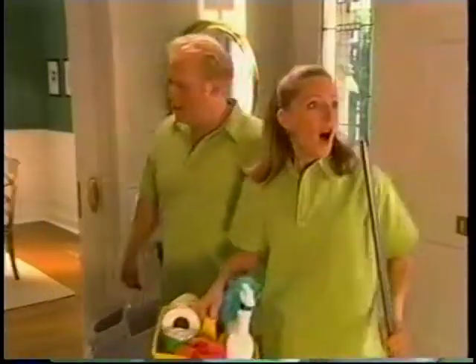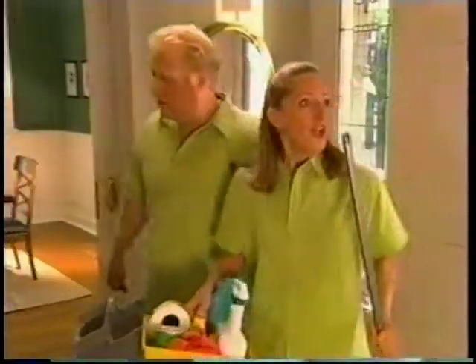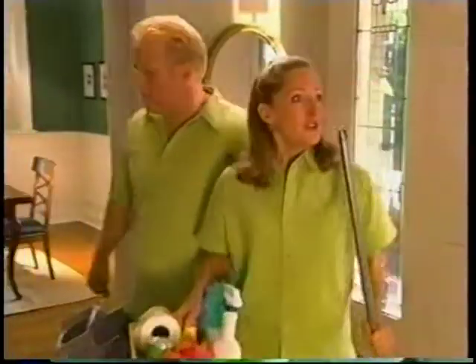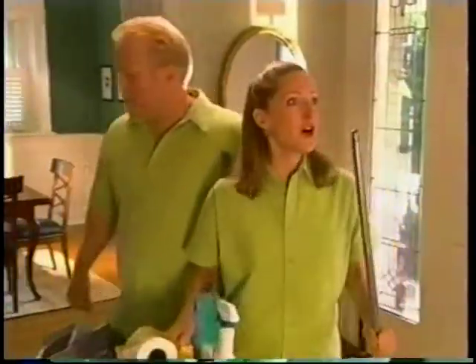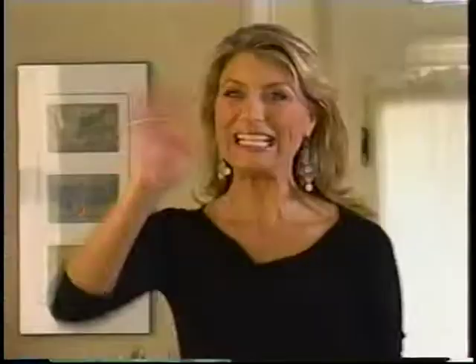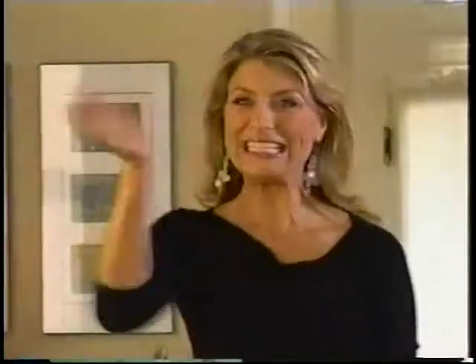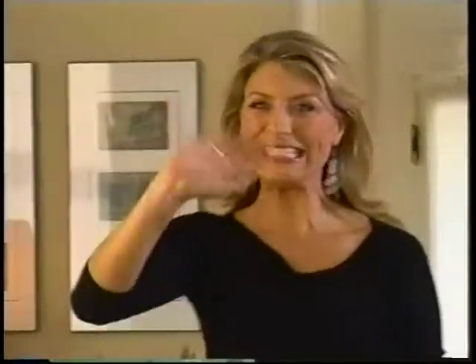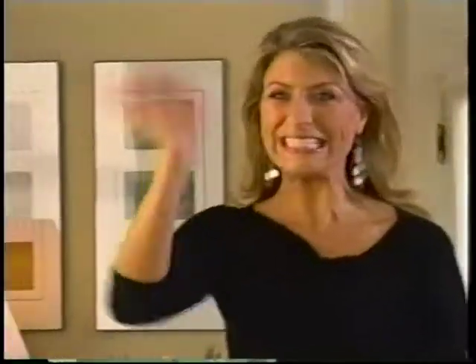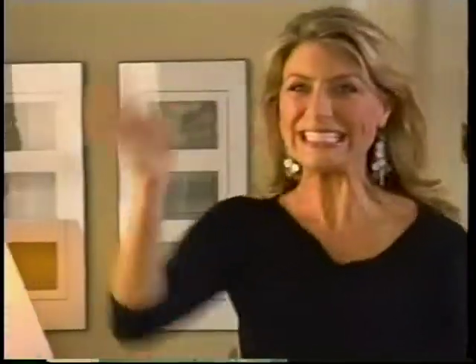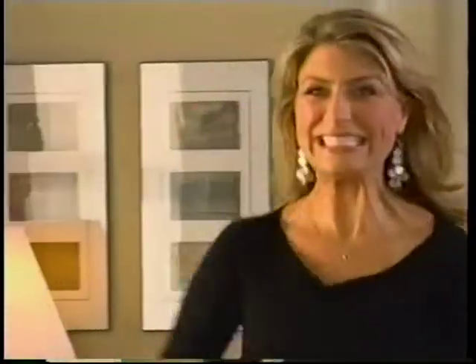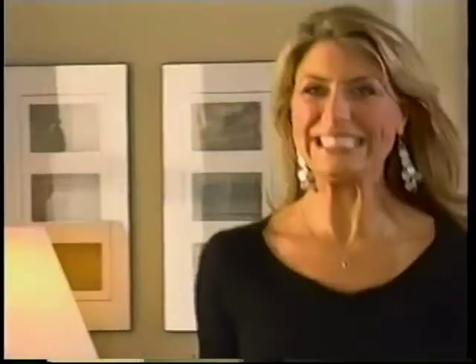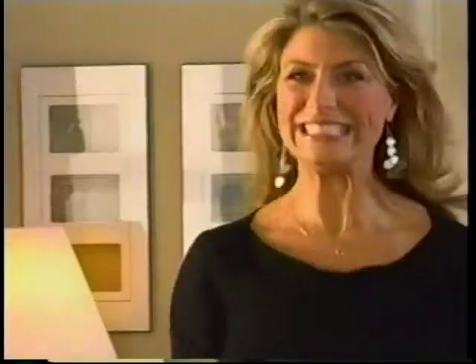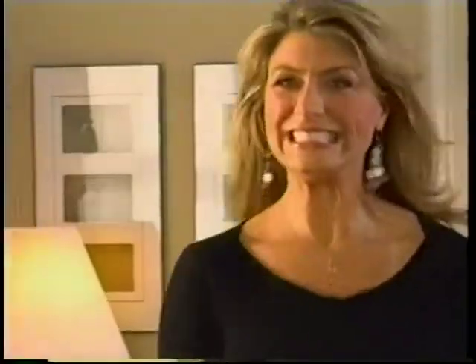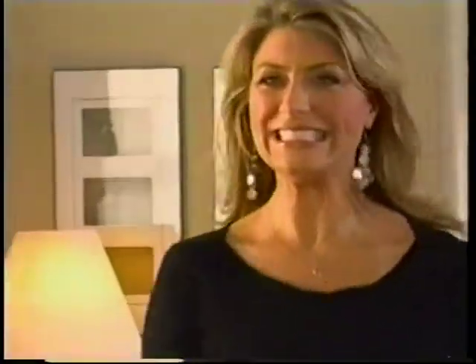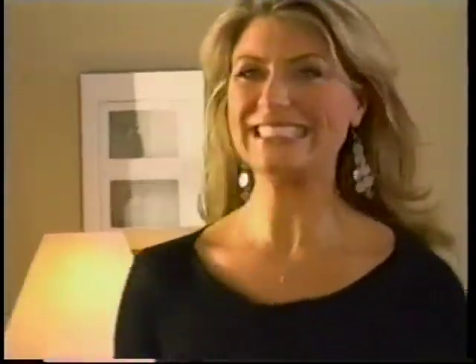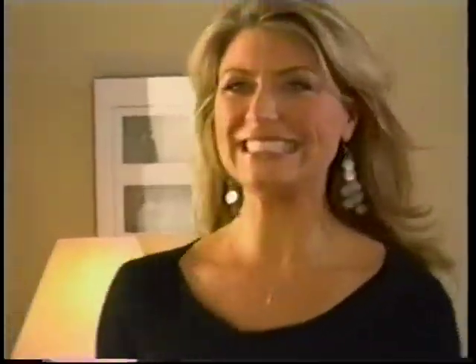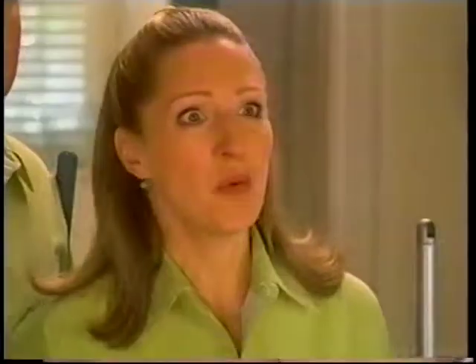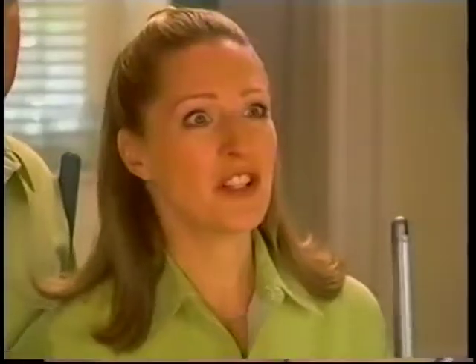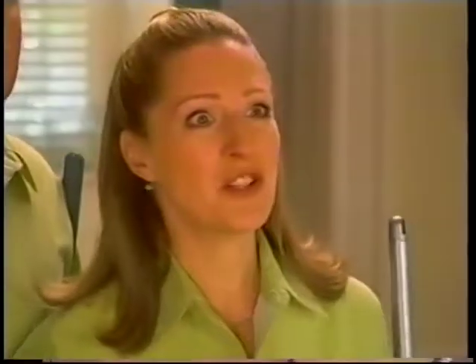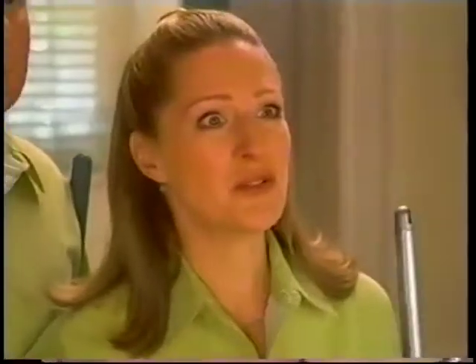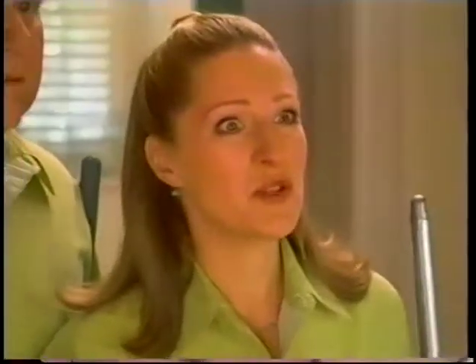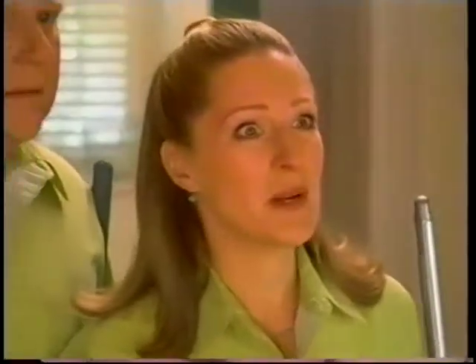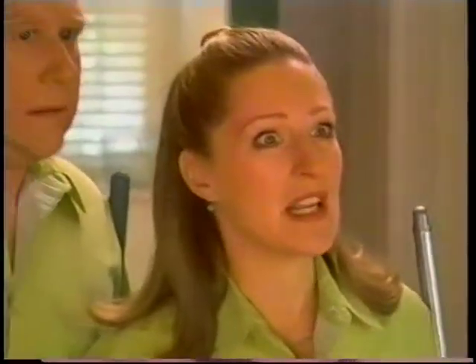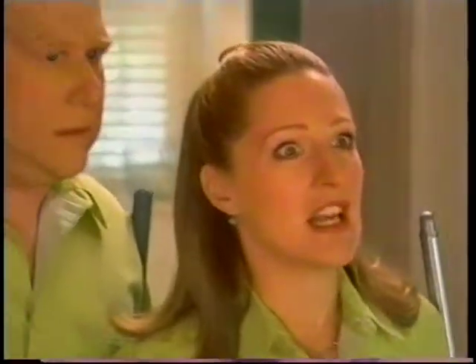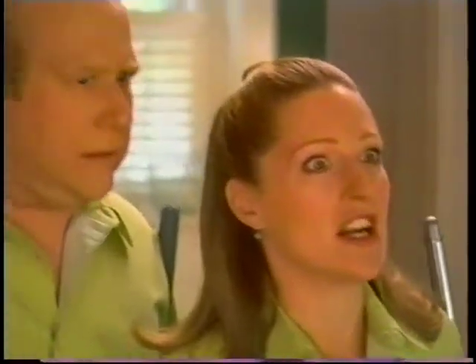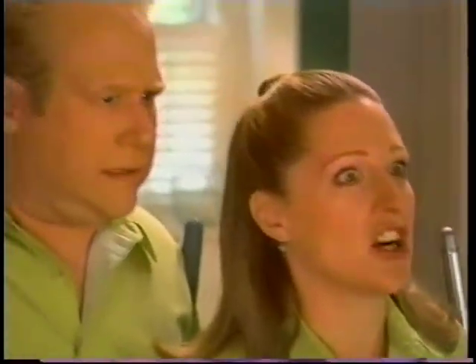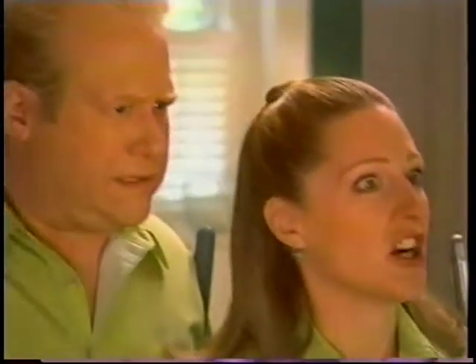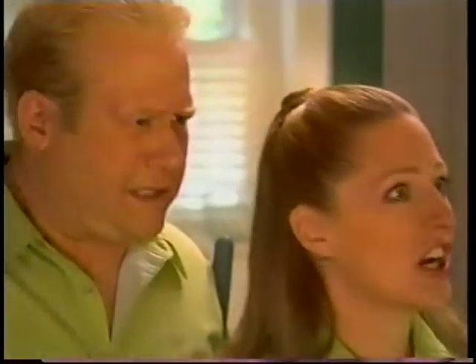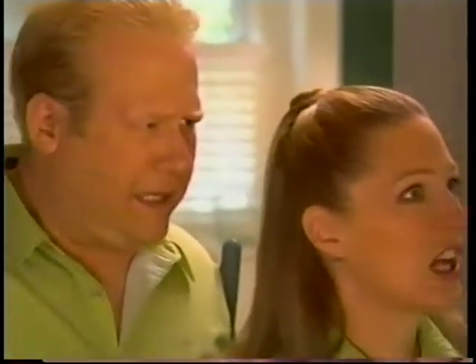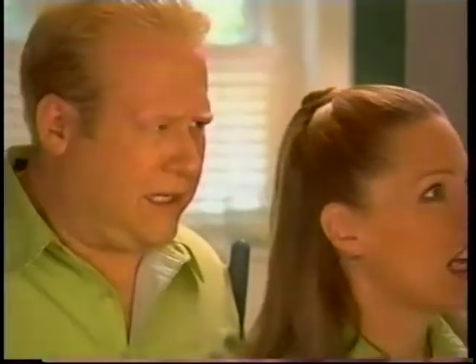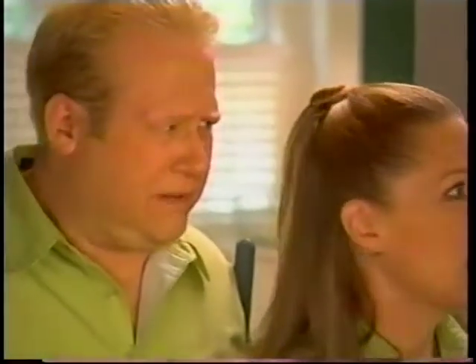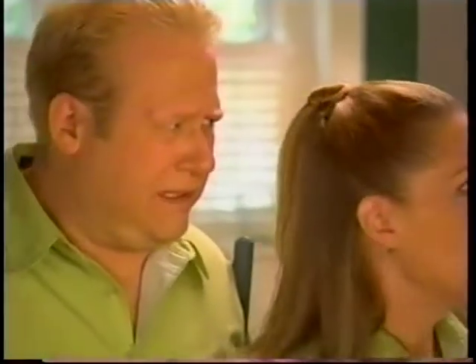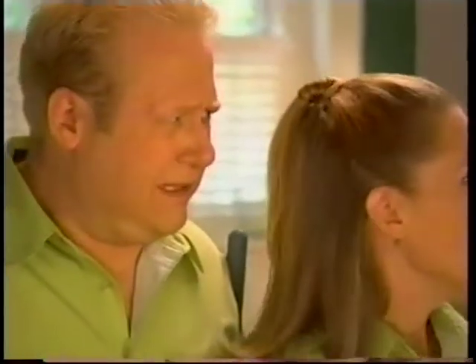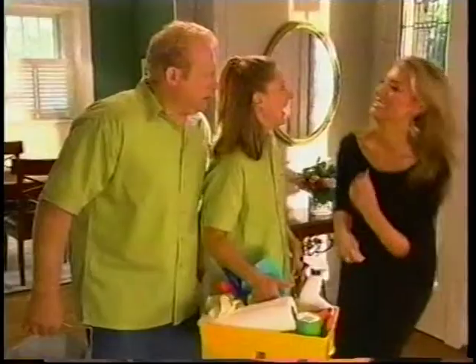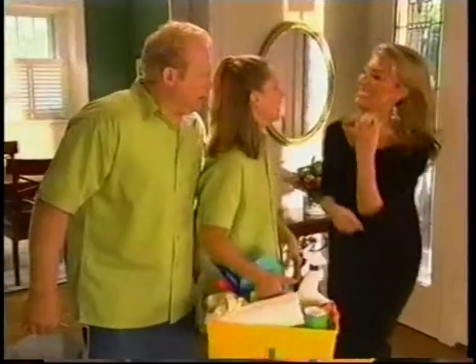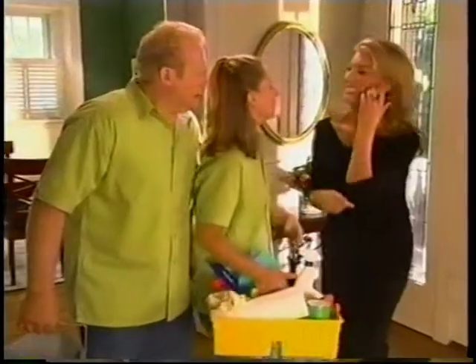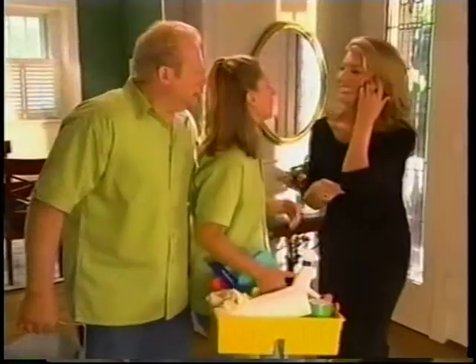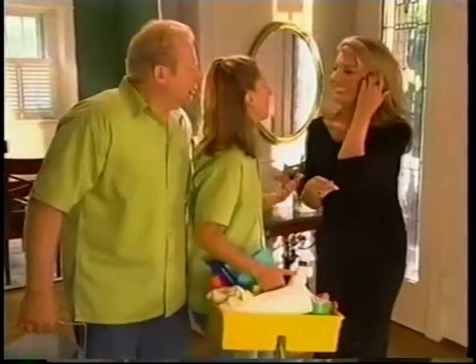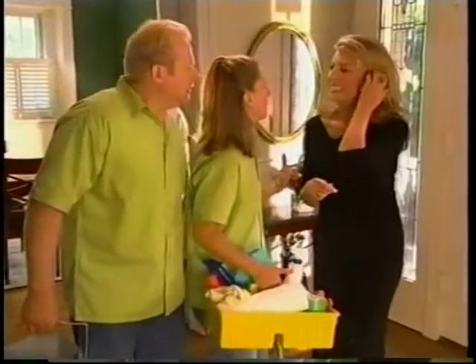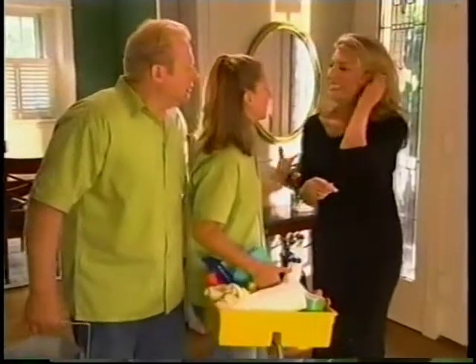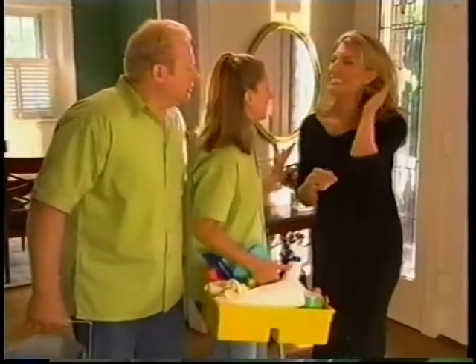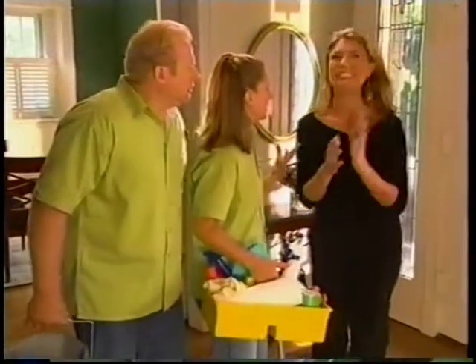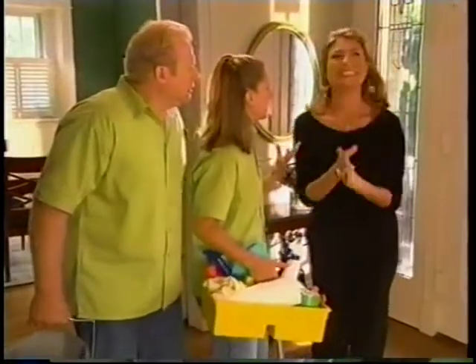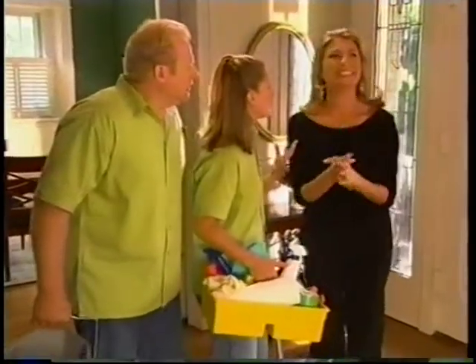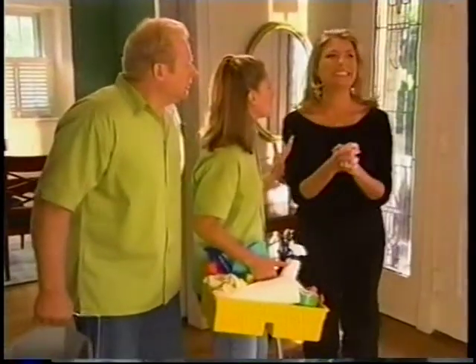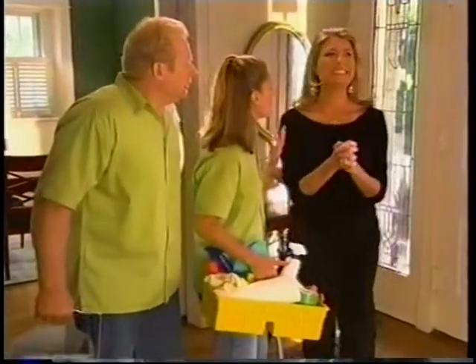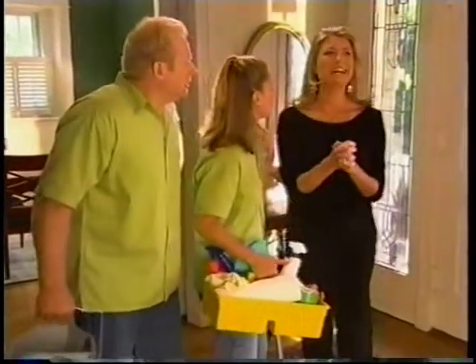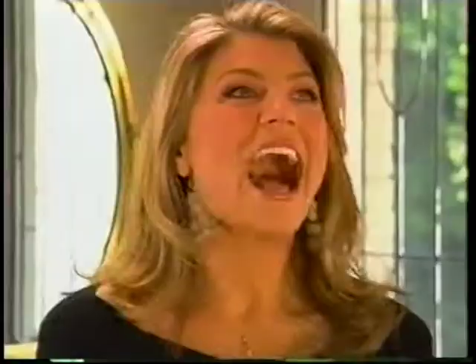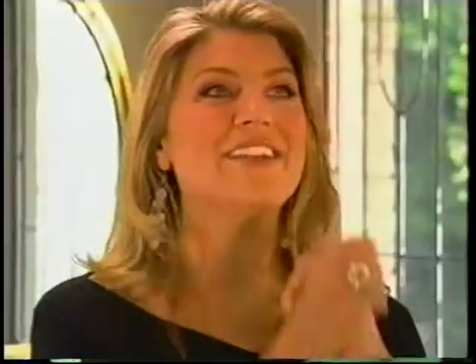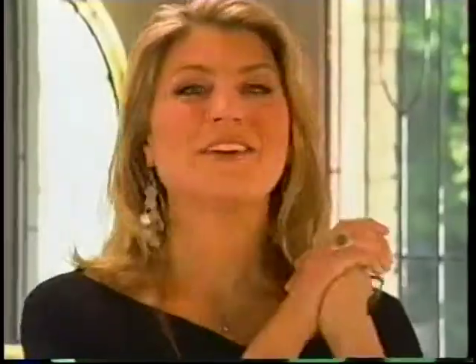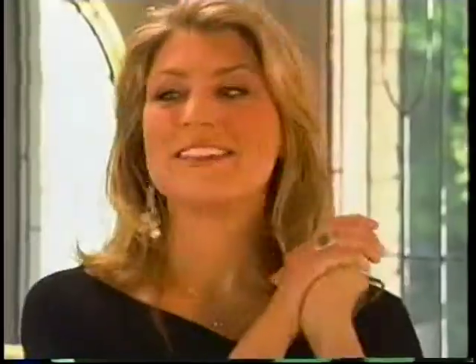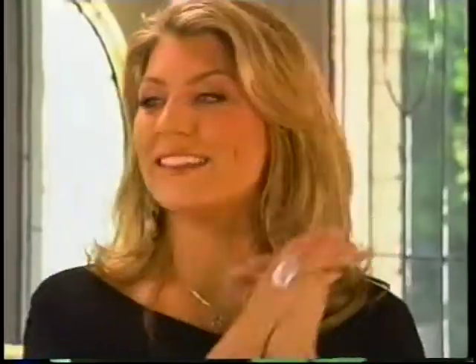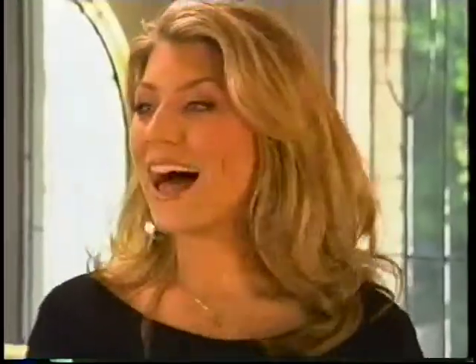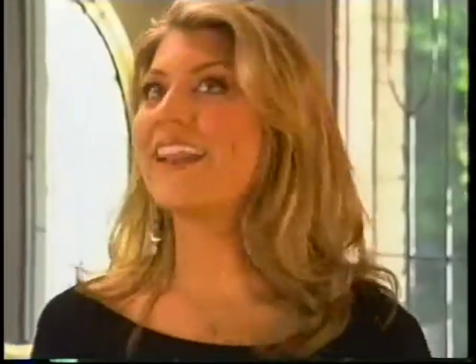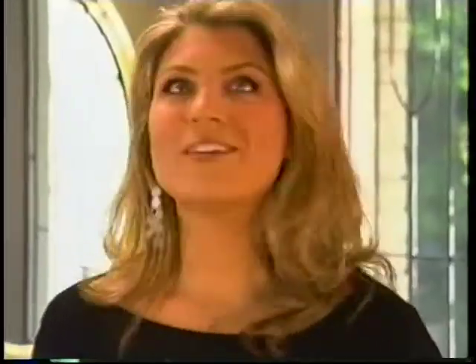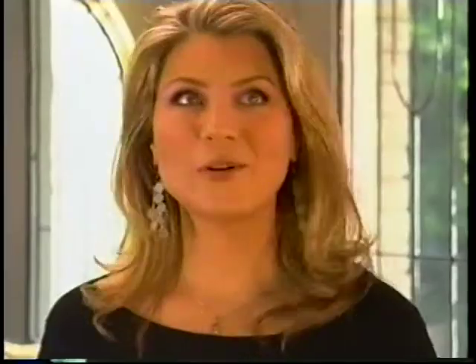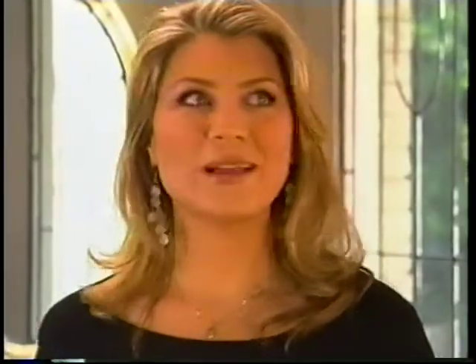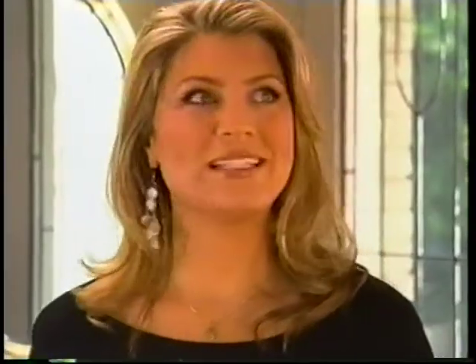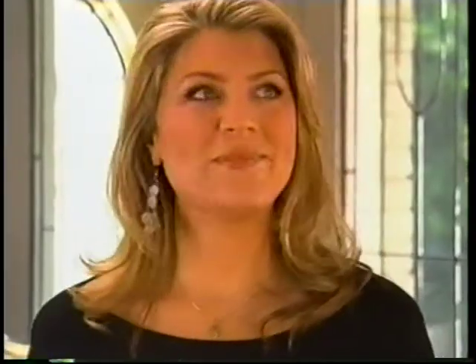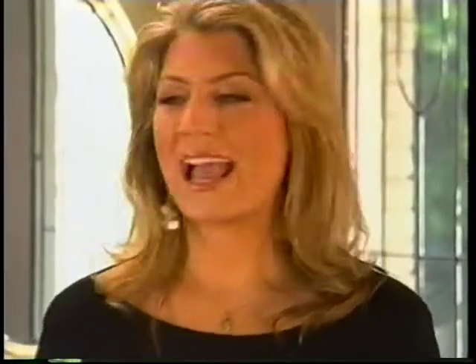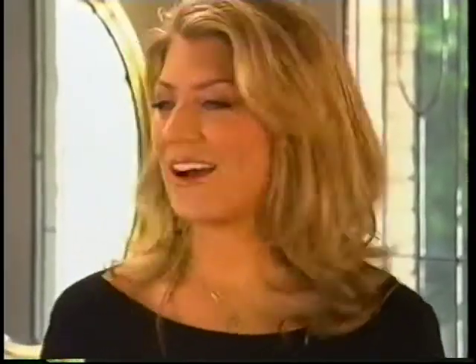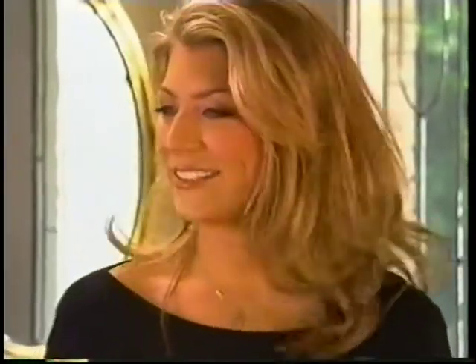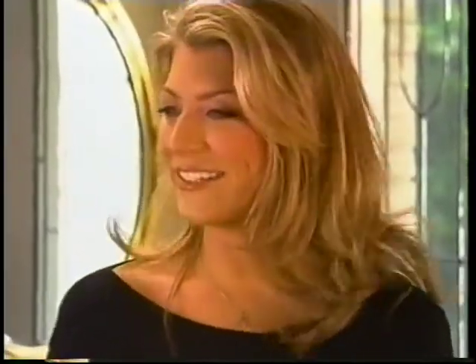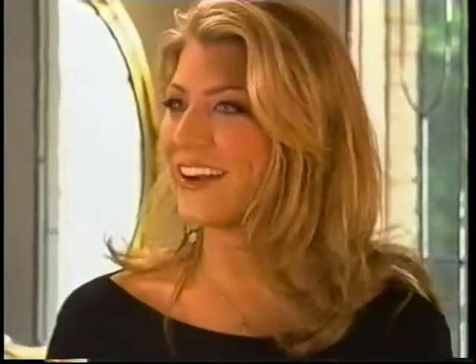Look, it's Genevieve! What are you doing here? Is this allowed? You know about cleaning, too?